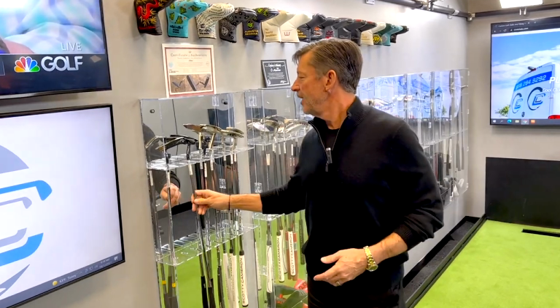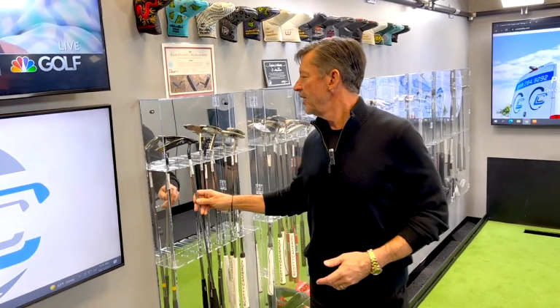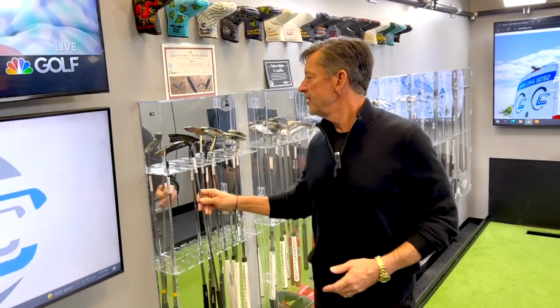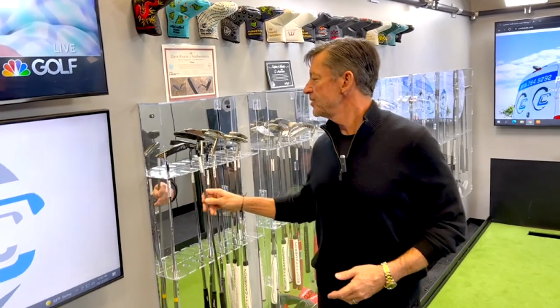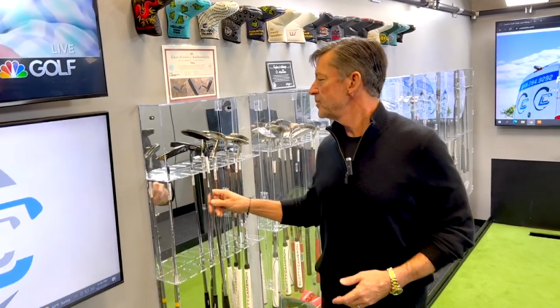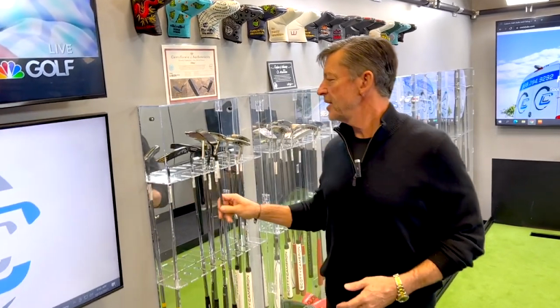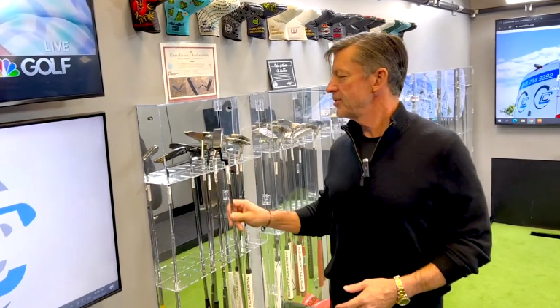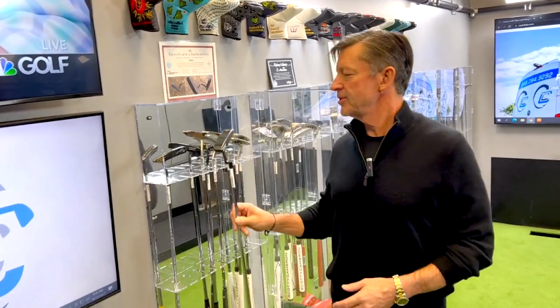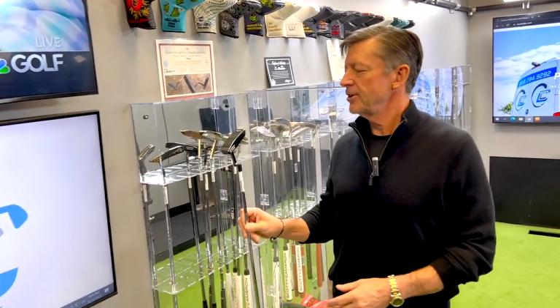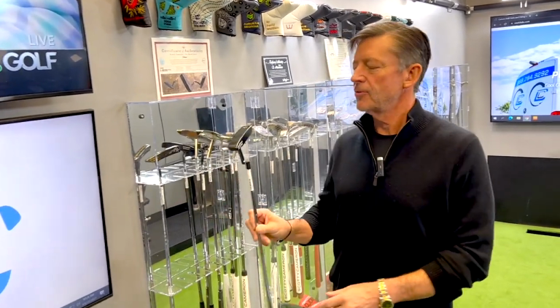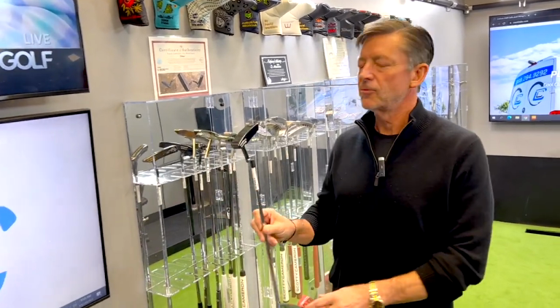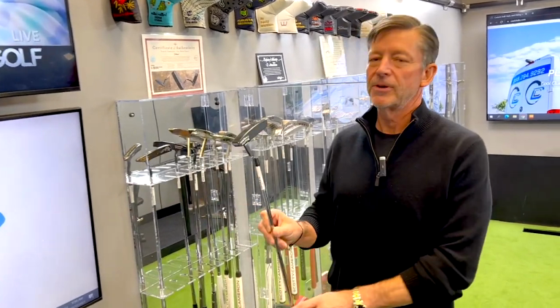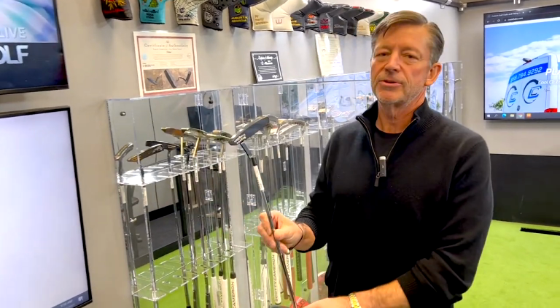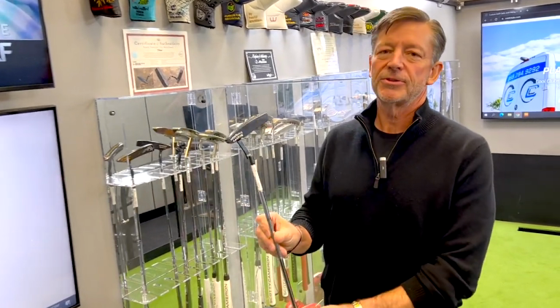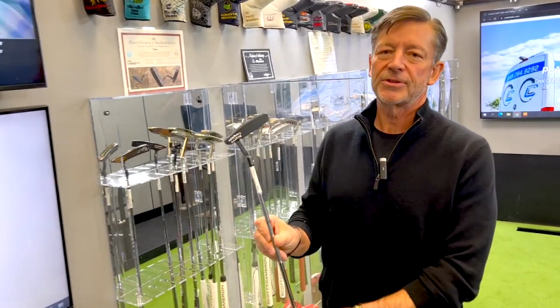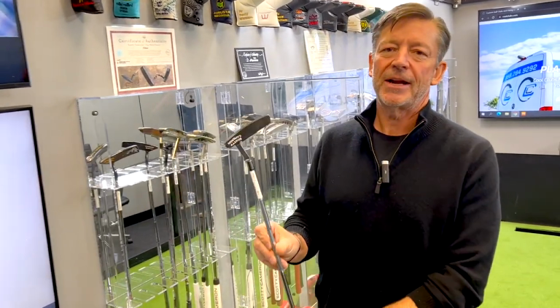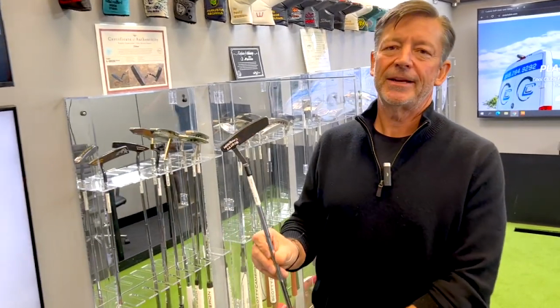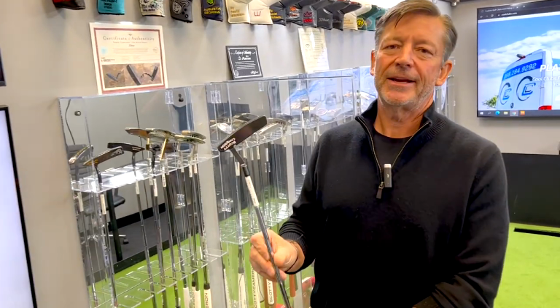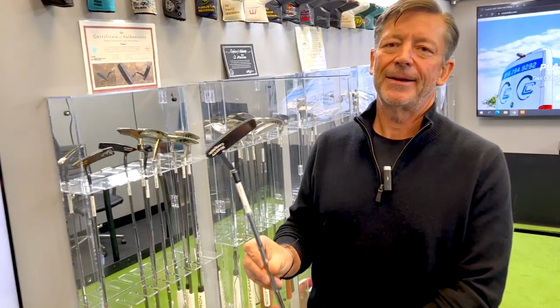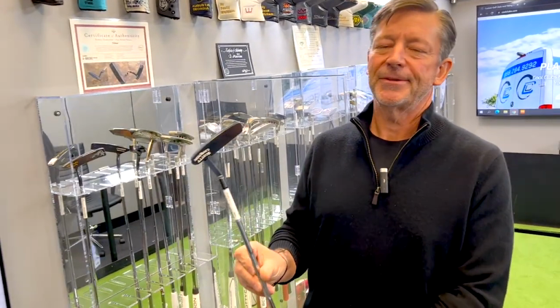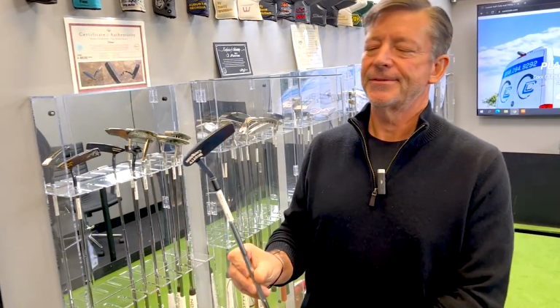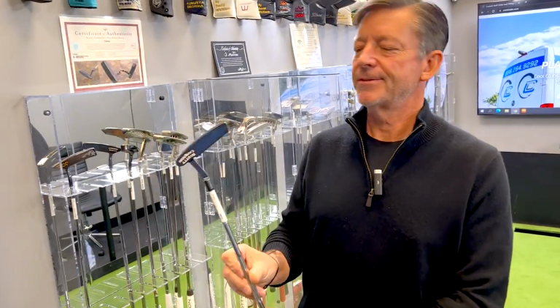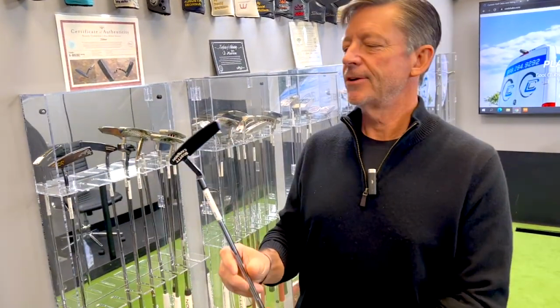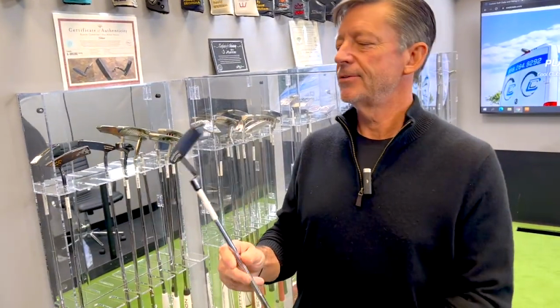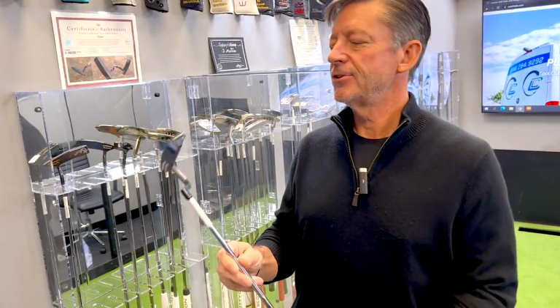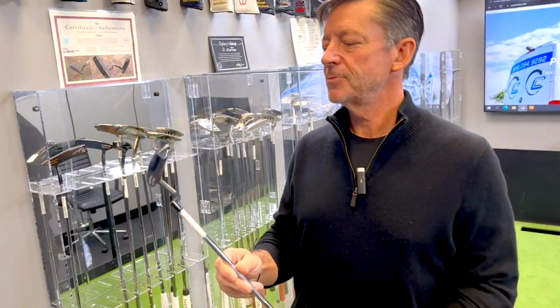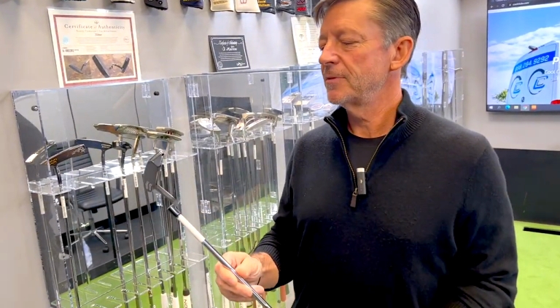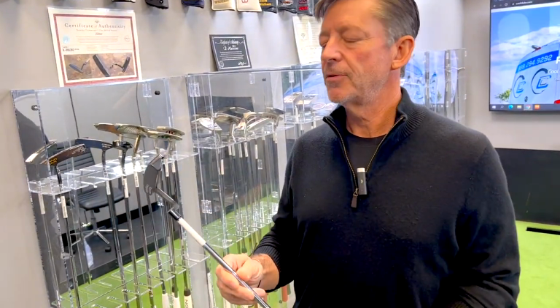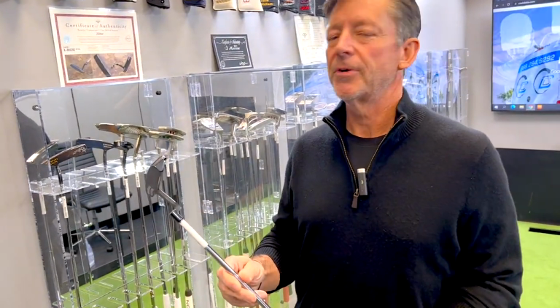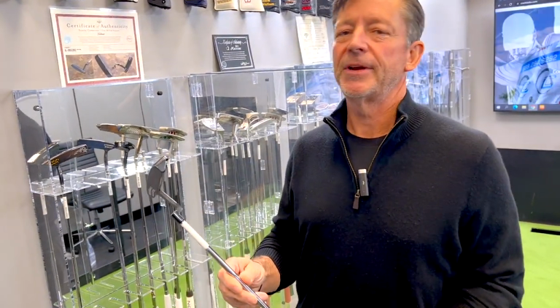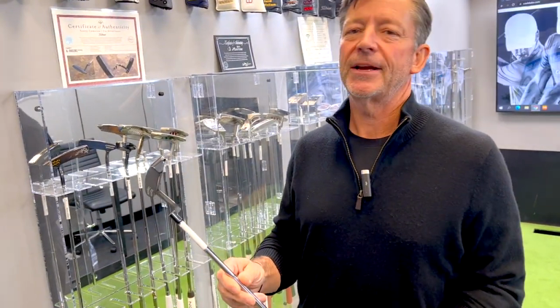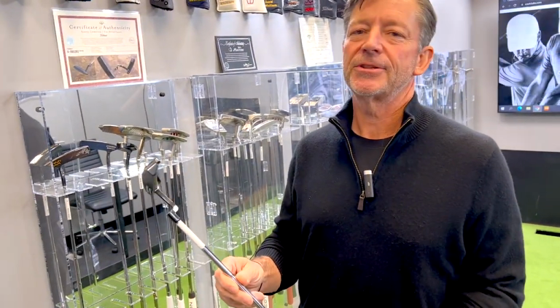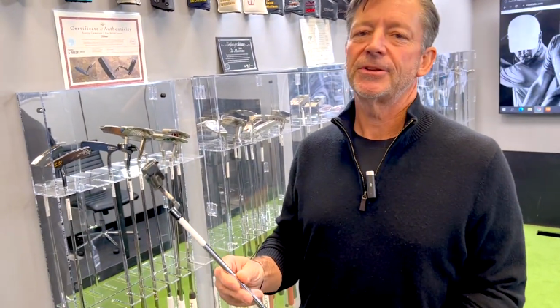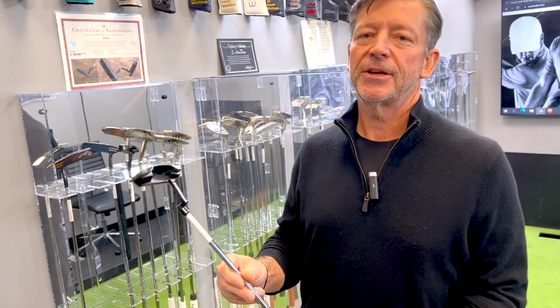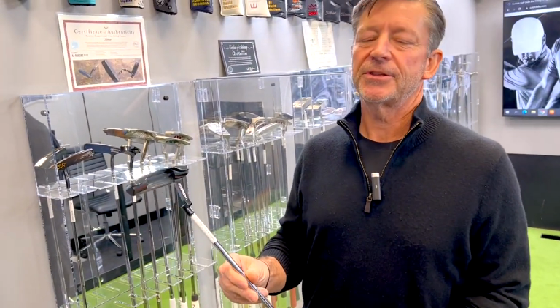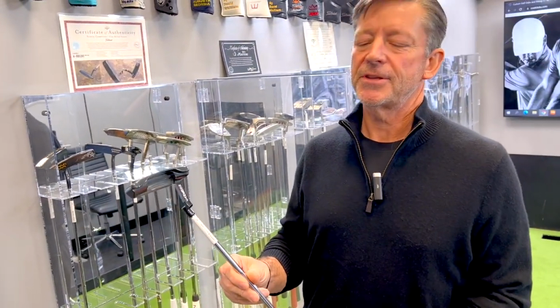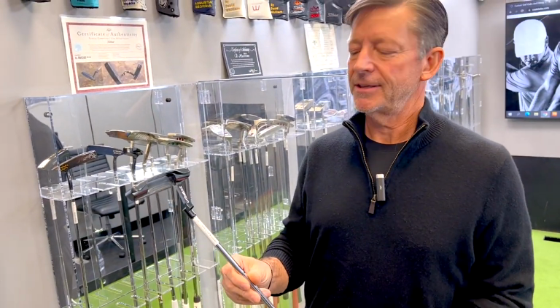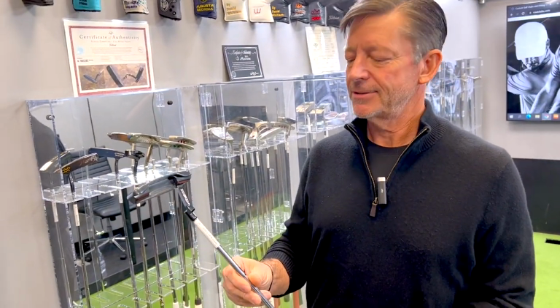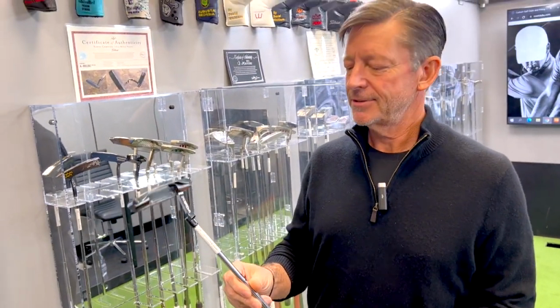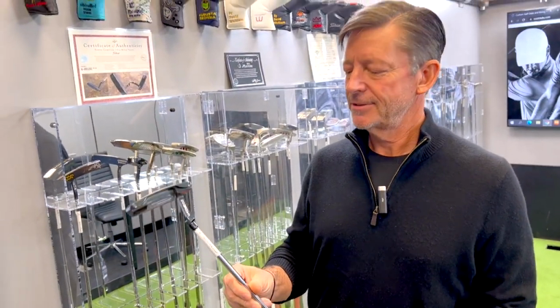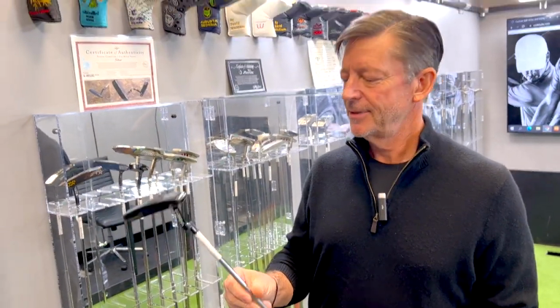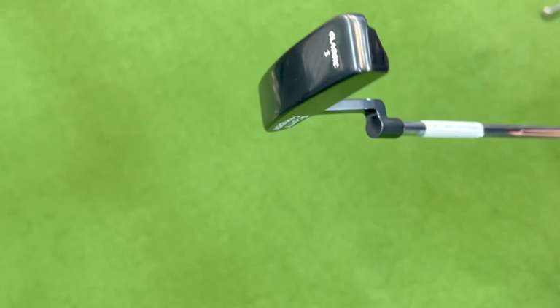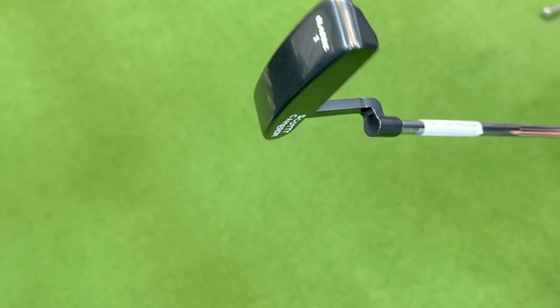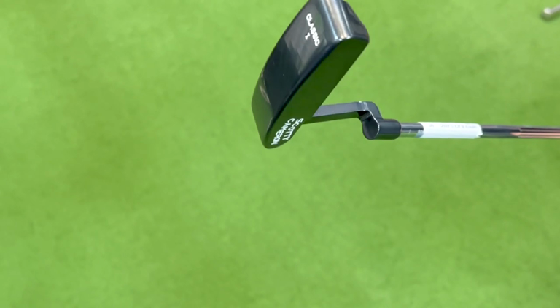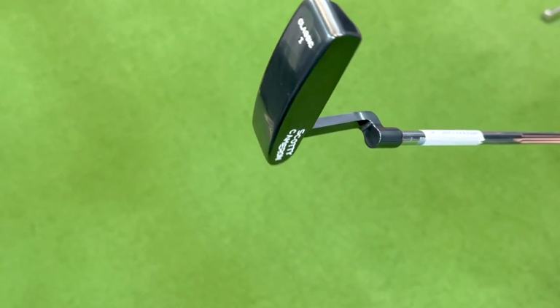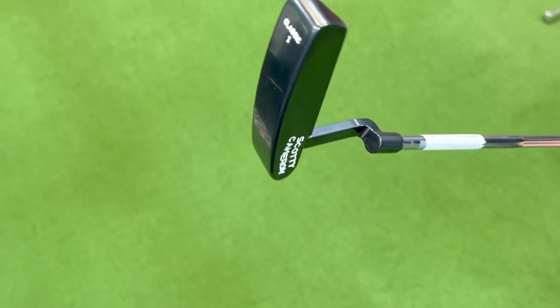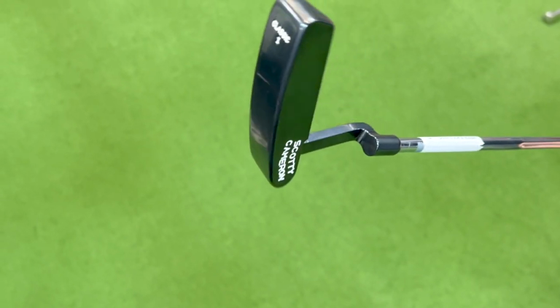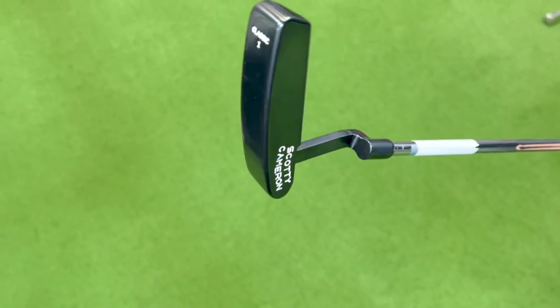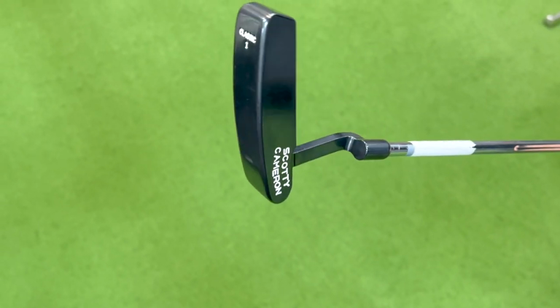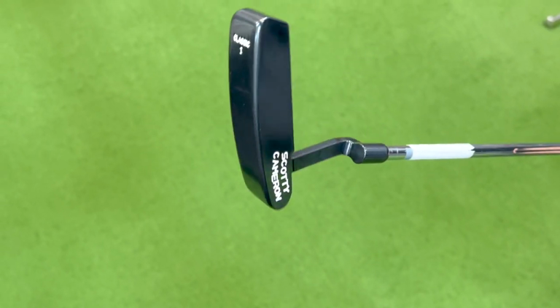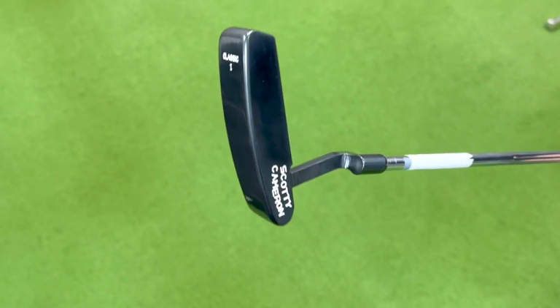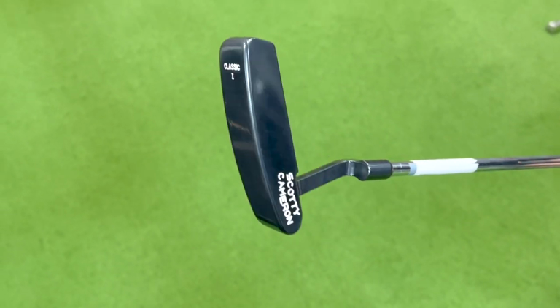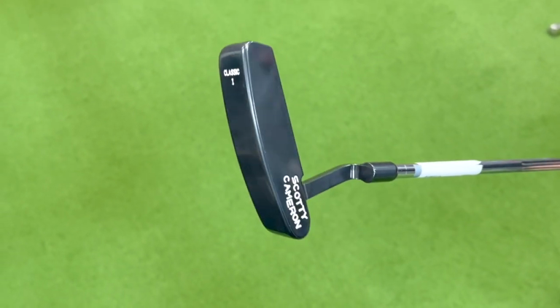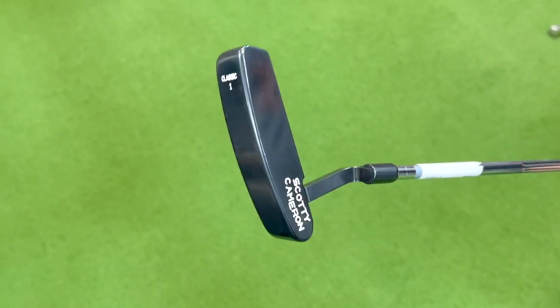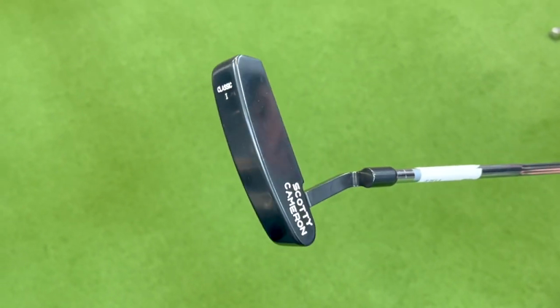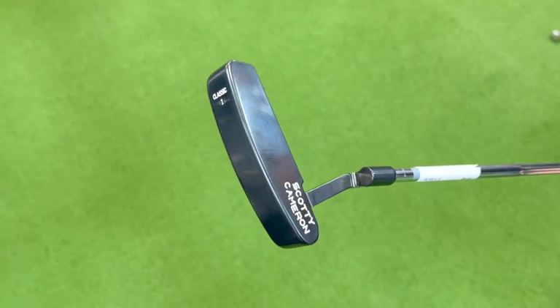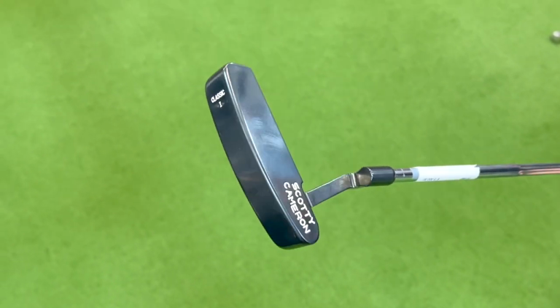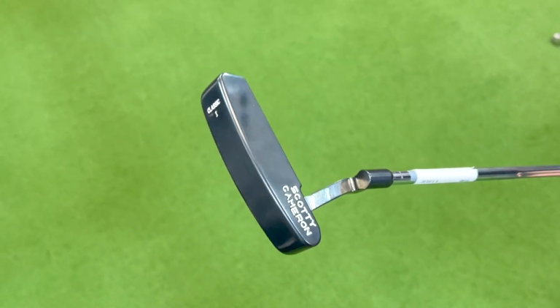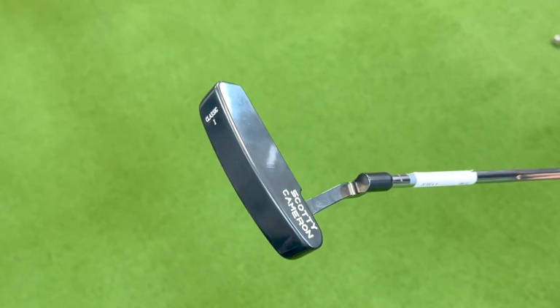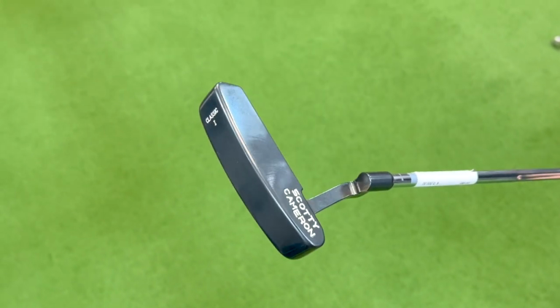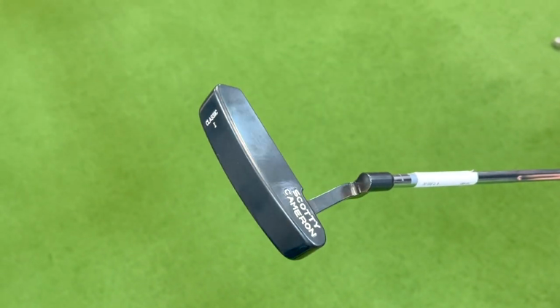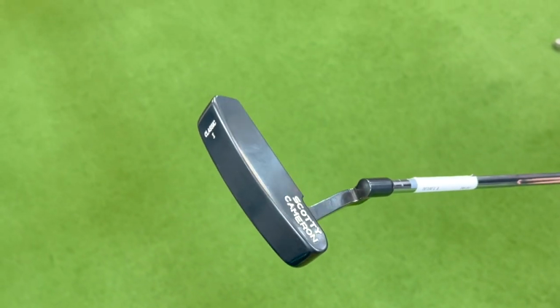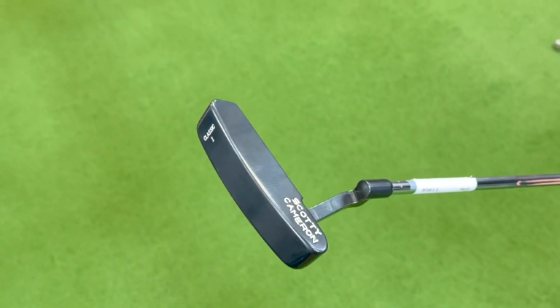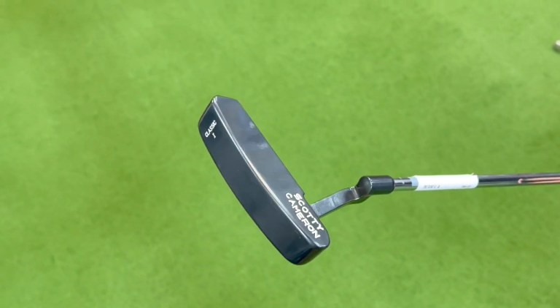This was actually an original Scottie Cameron, just before he actually got the Titleist deal. Probably valued somewhere in the interest of $5,000 at this point.